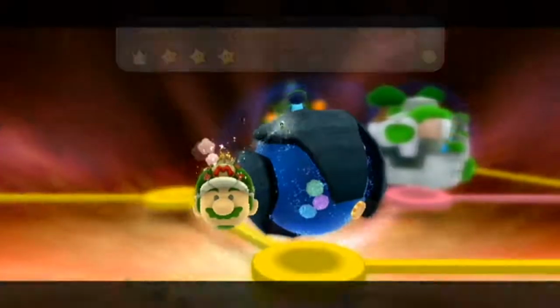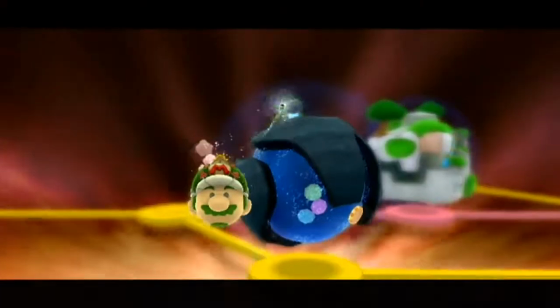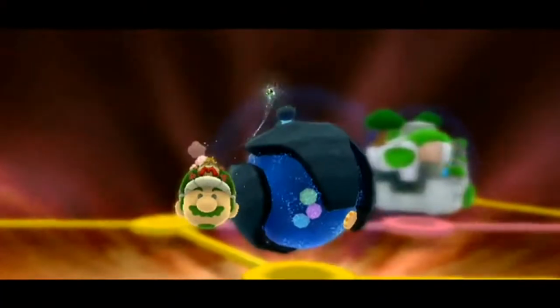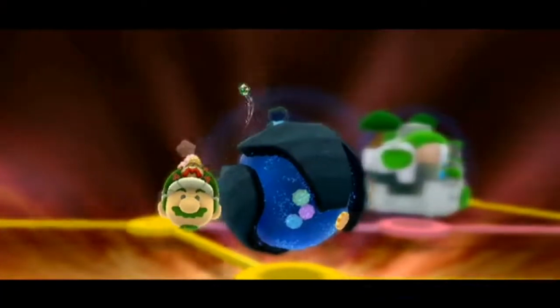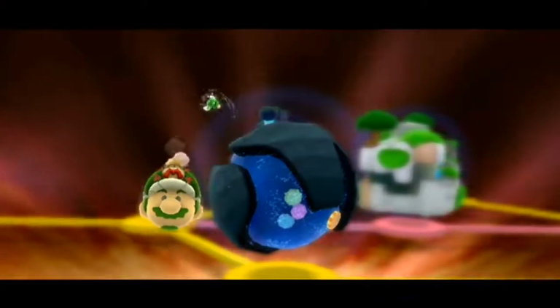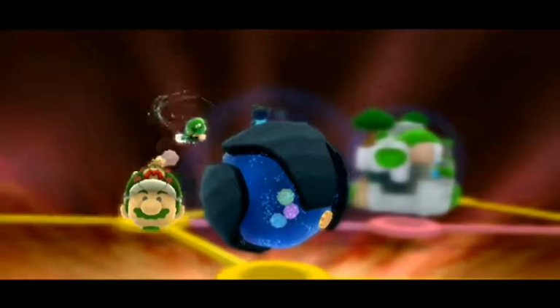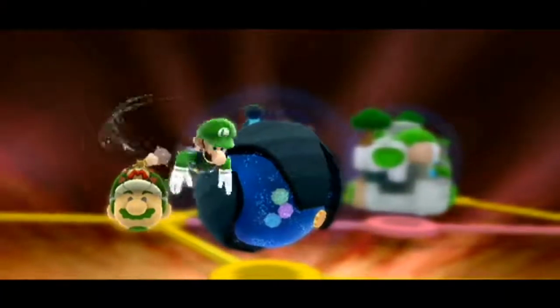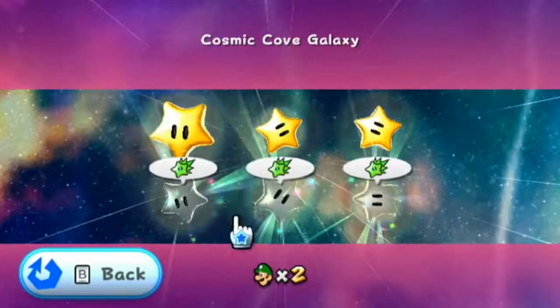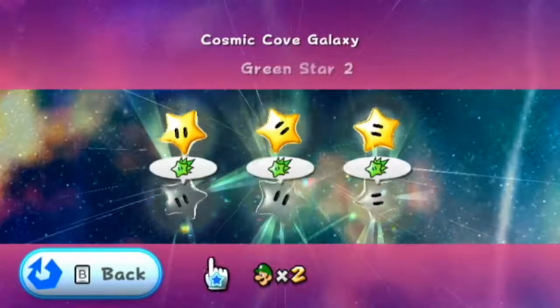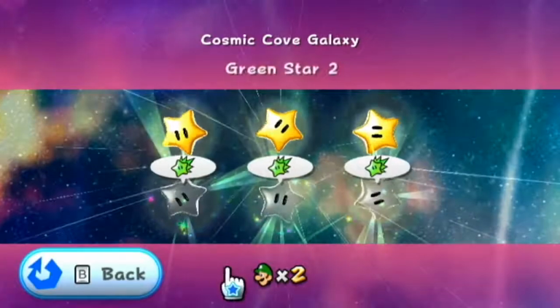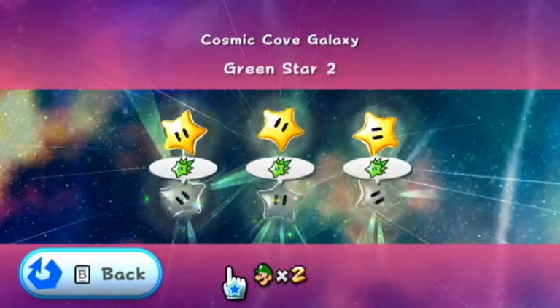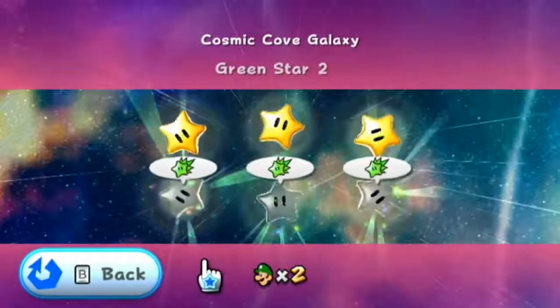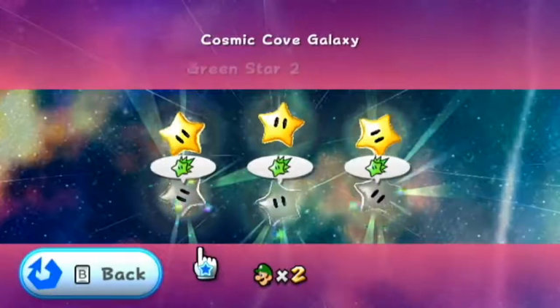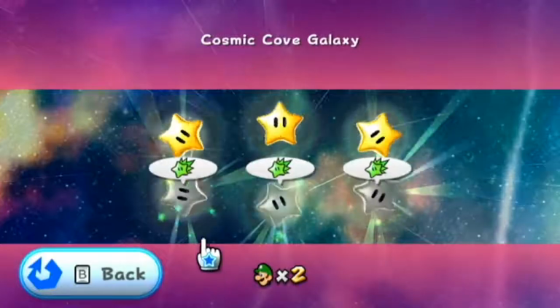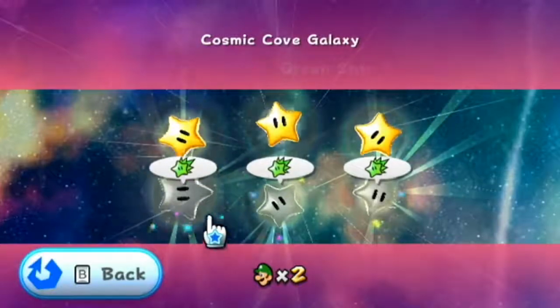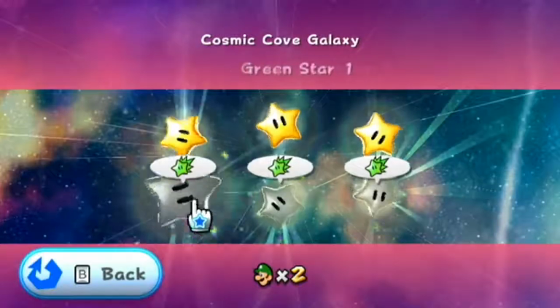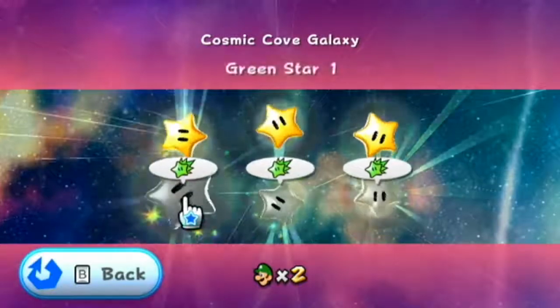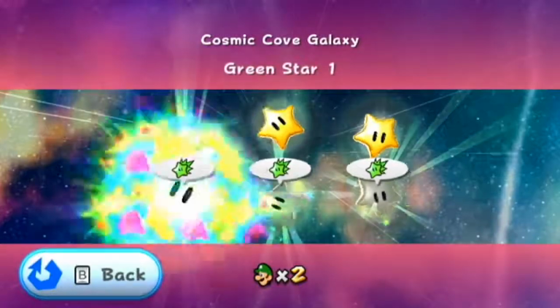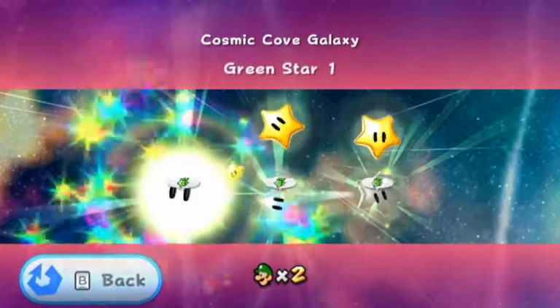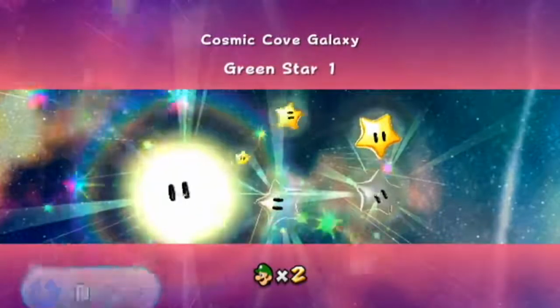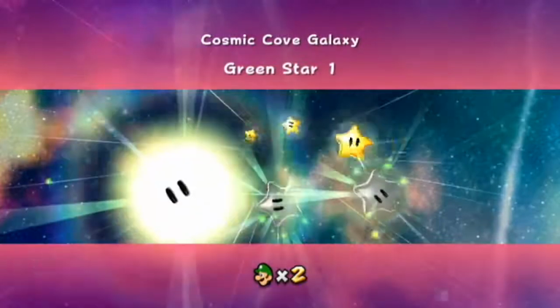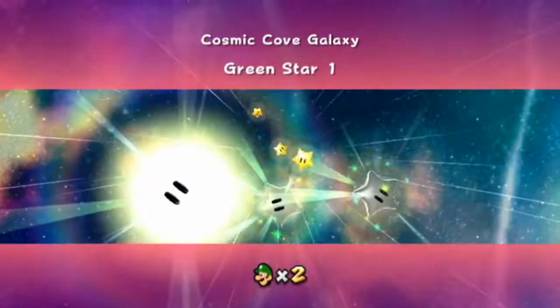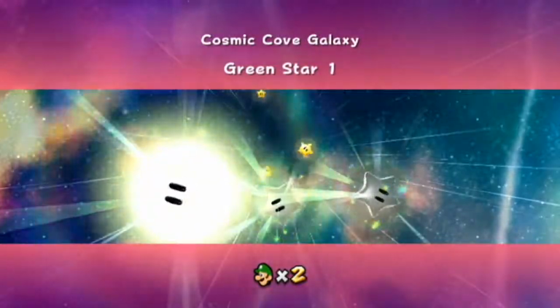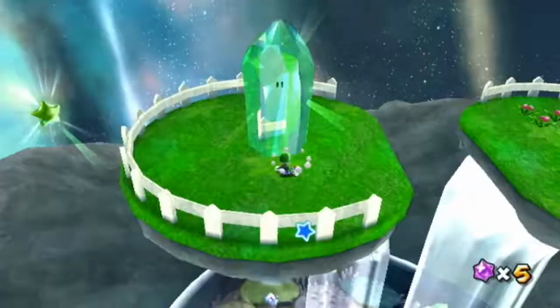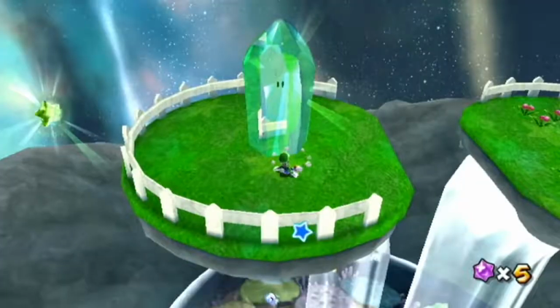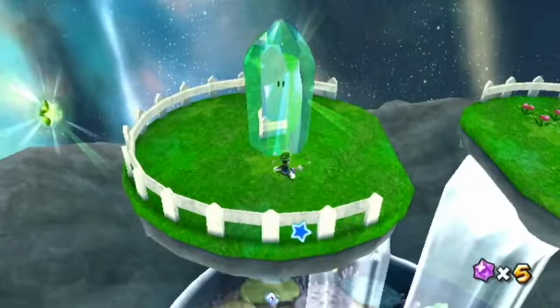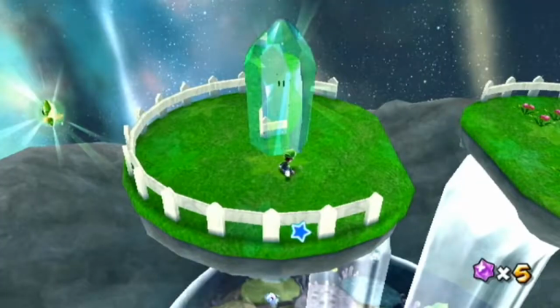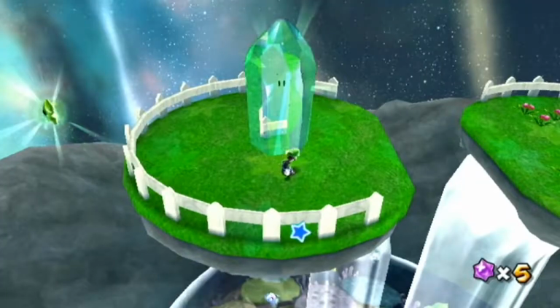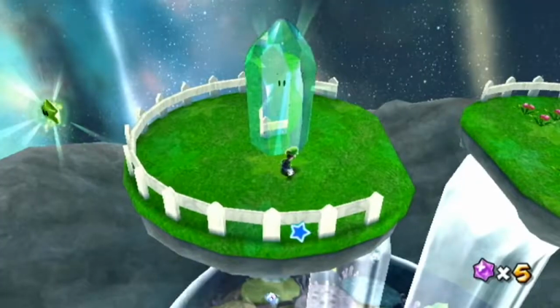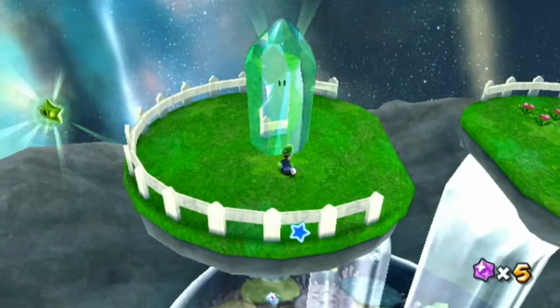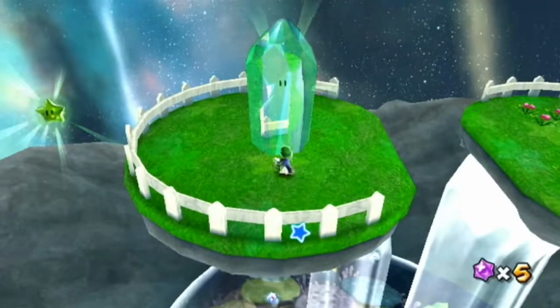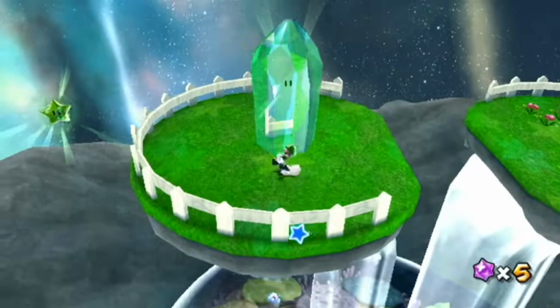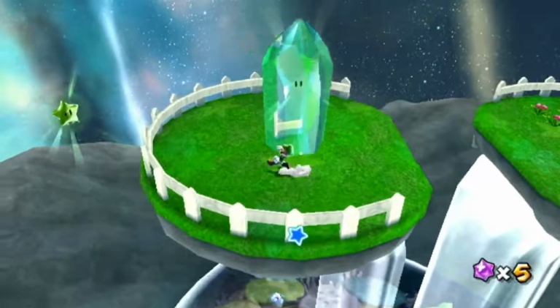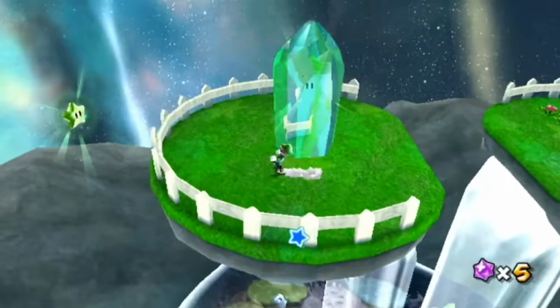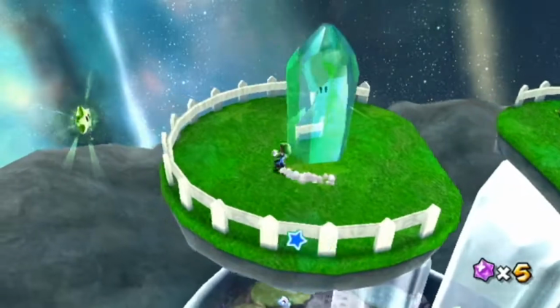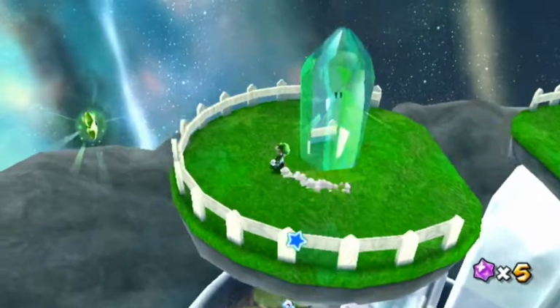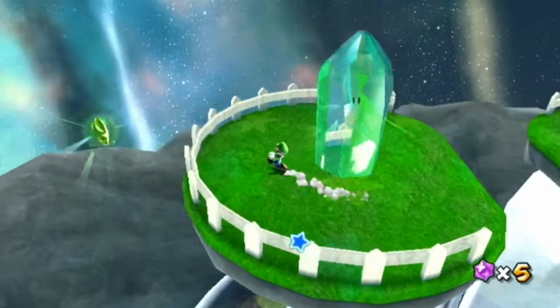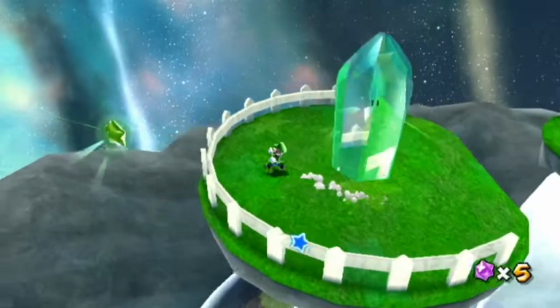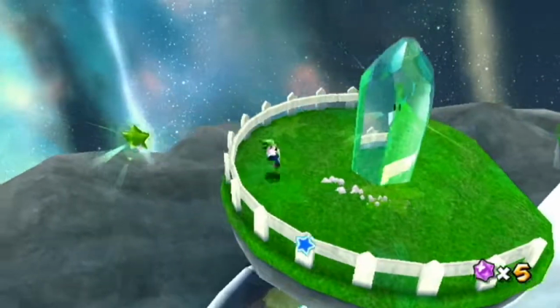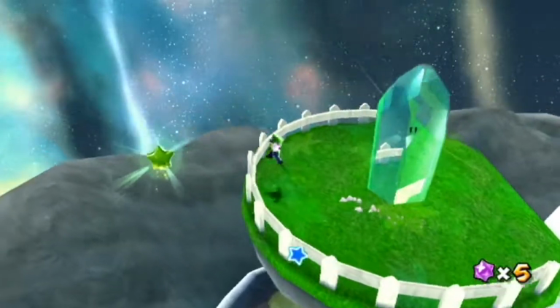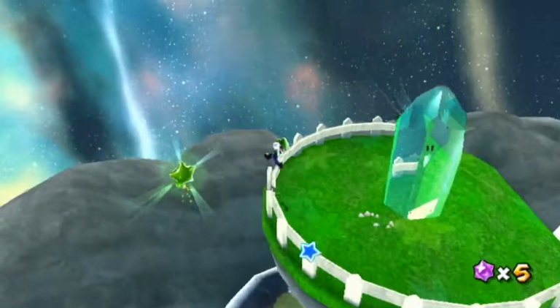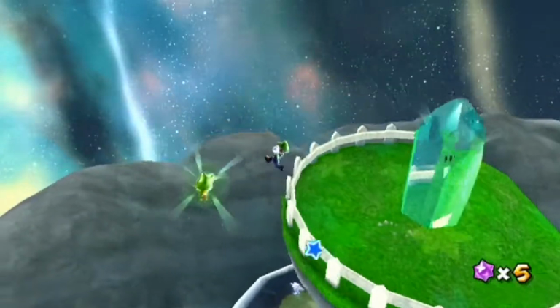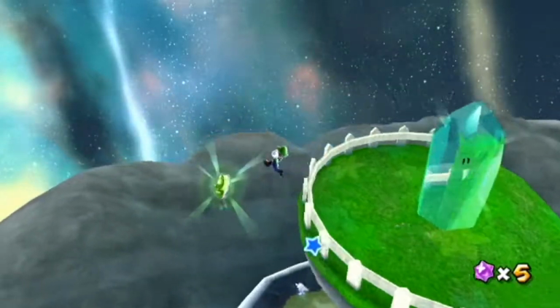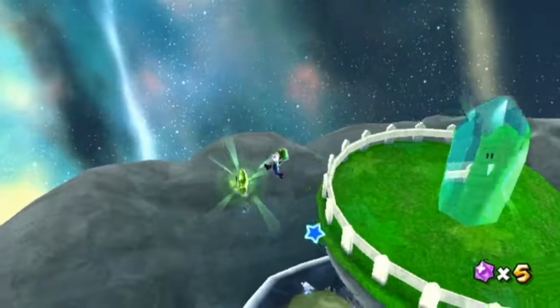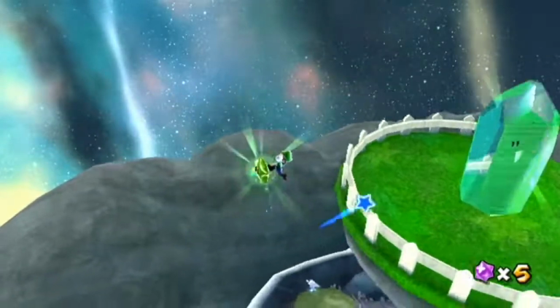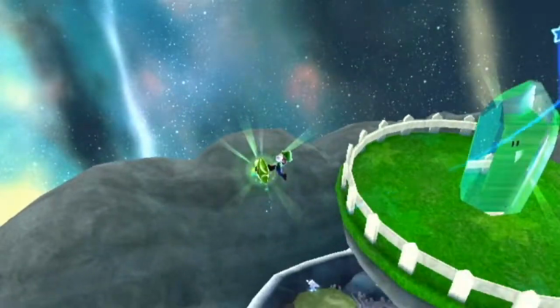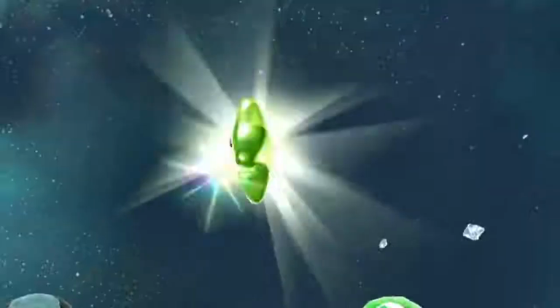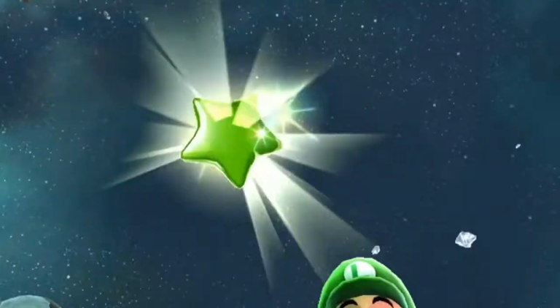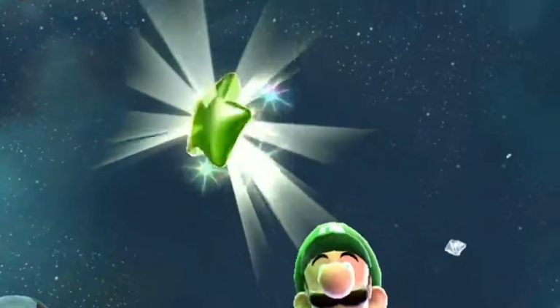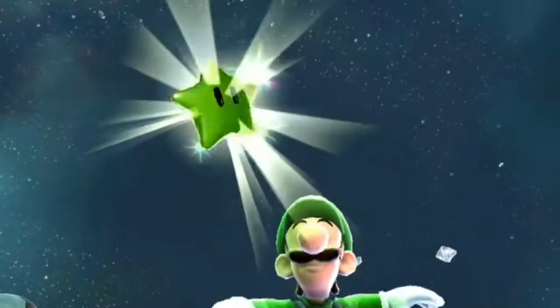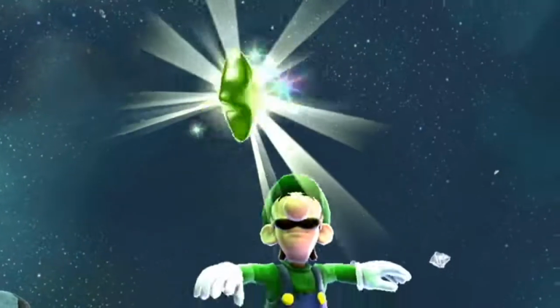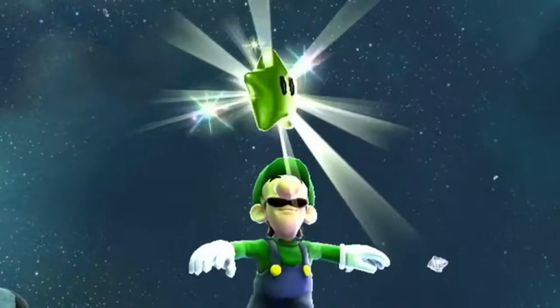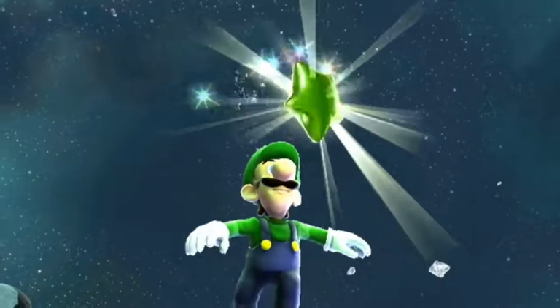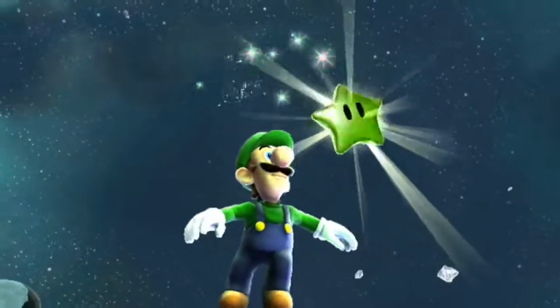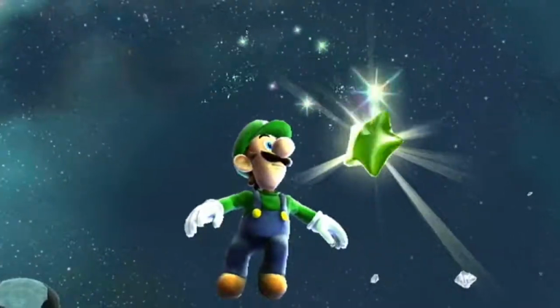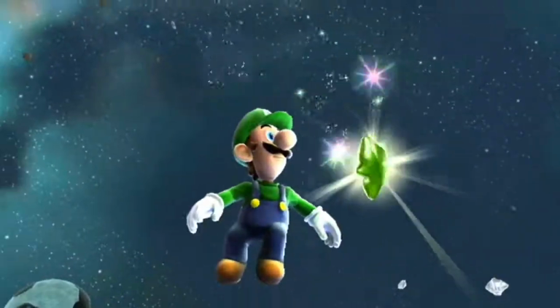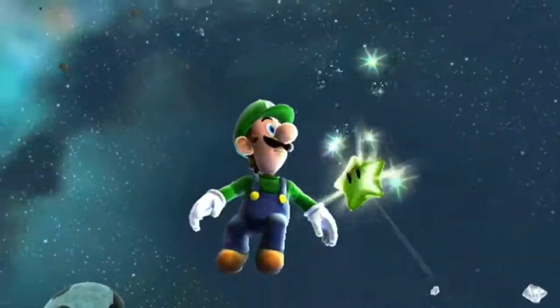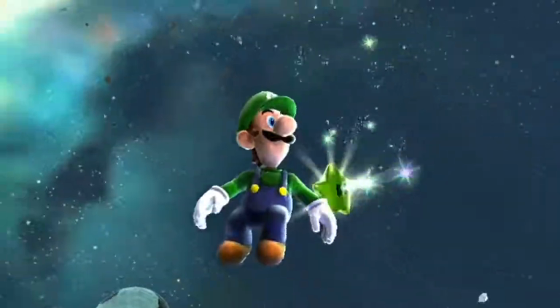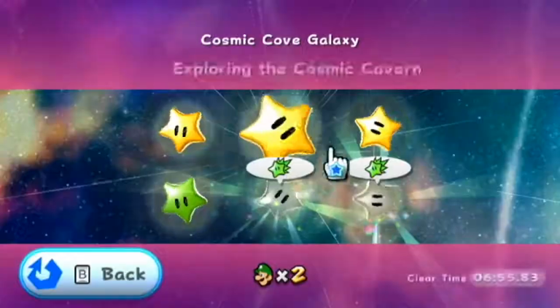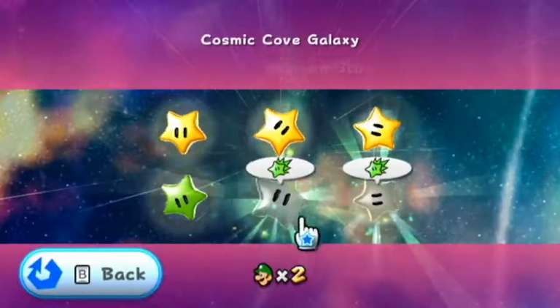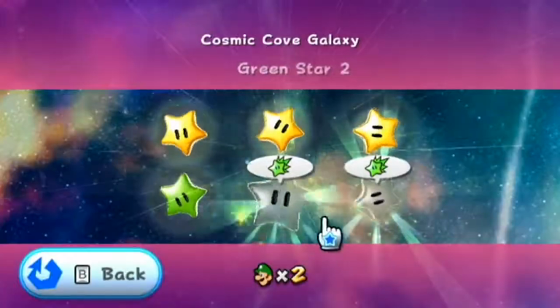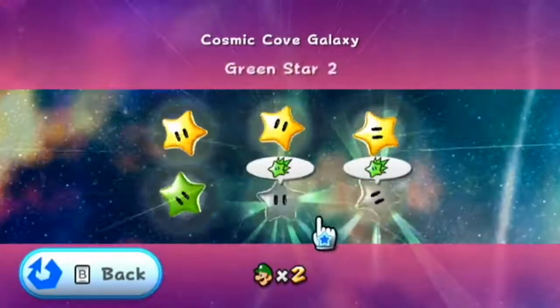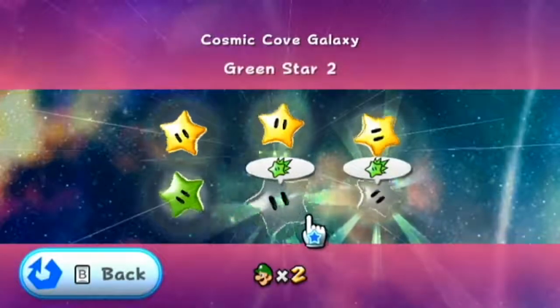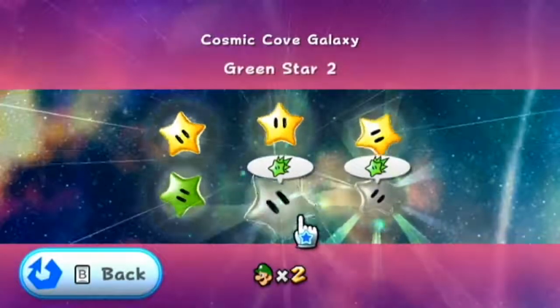Now to the Cosmic Cove Galaxy. Star number one. Play the entire level and then jump off and you'll get it to the left of the star.